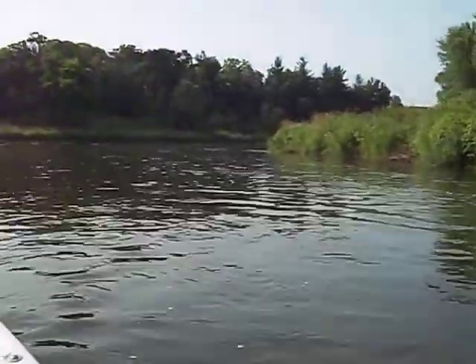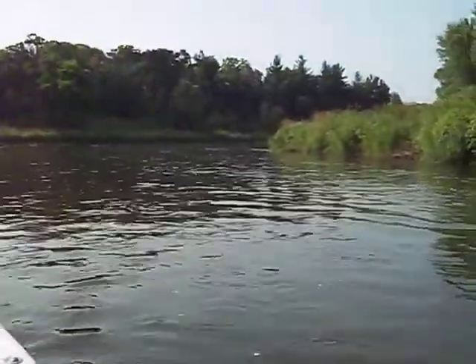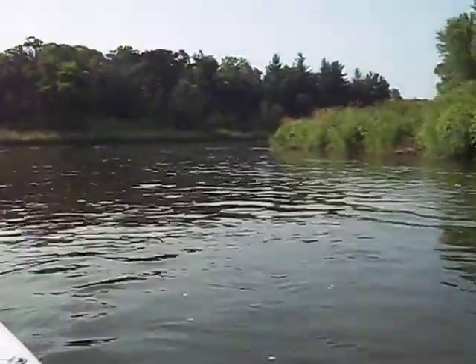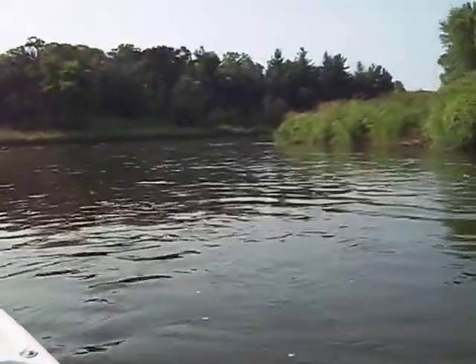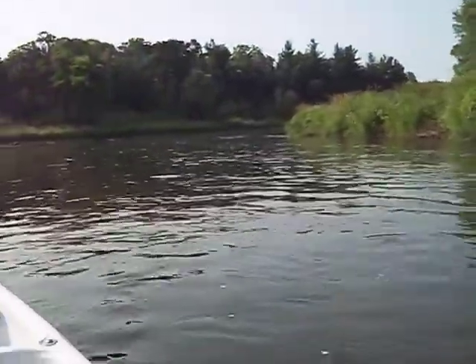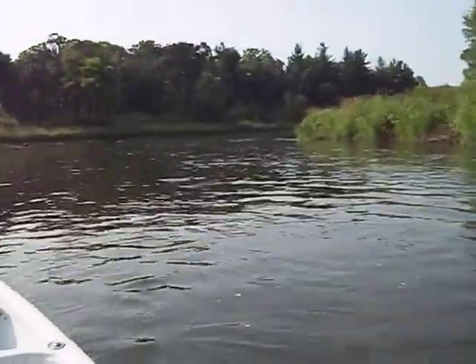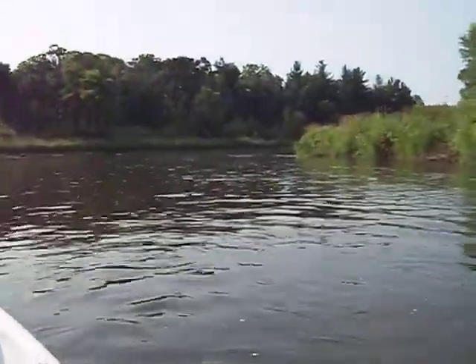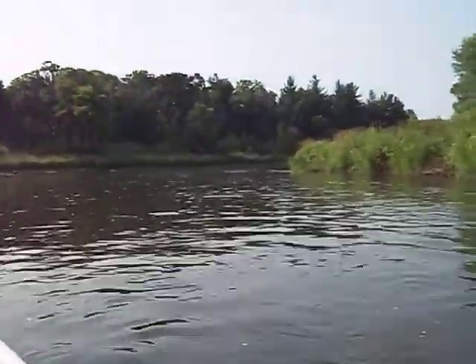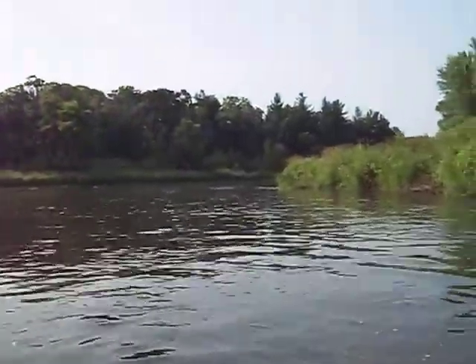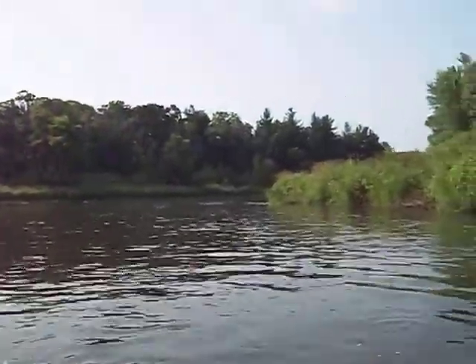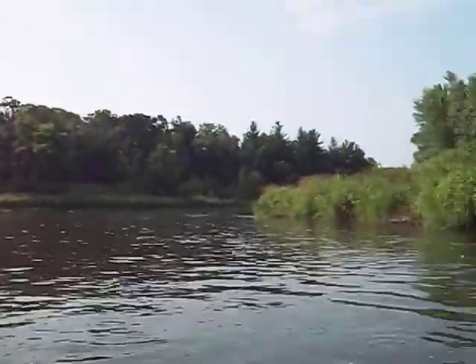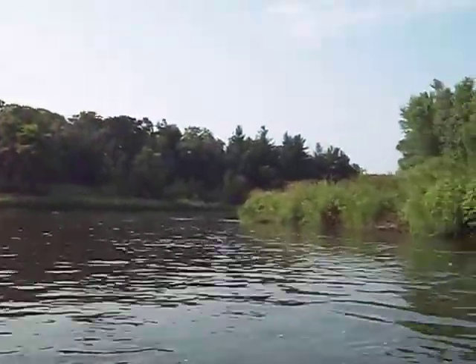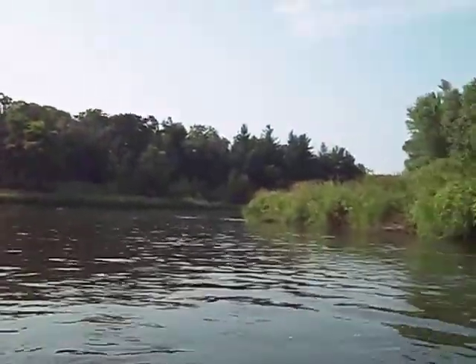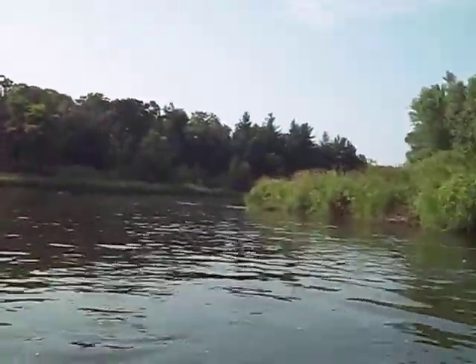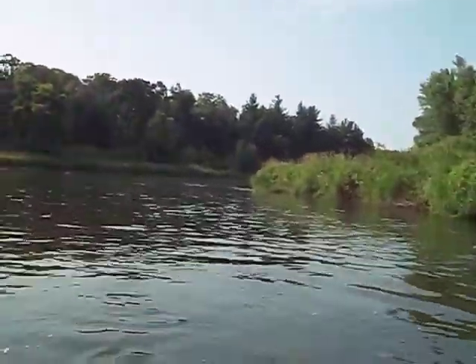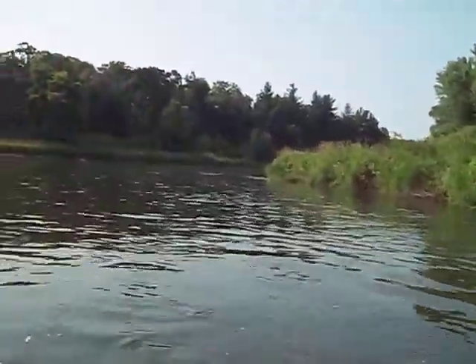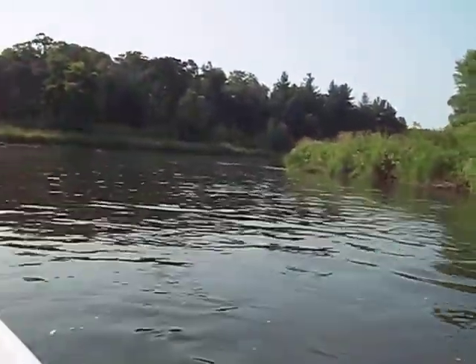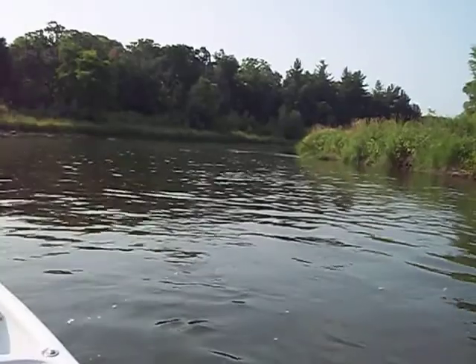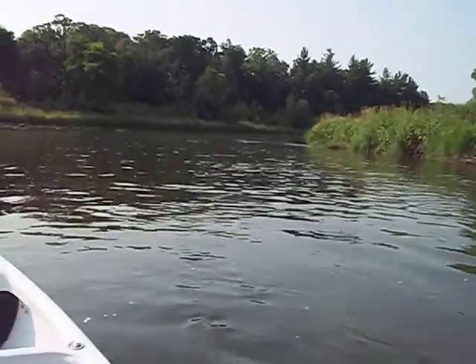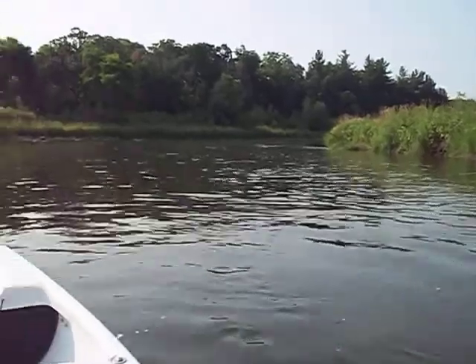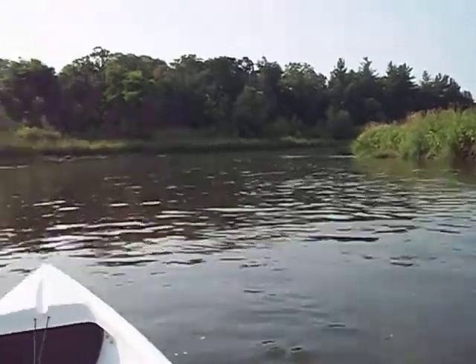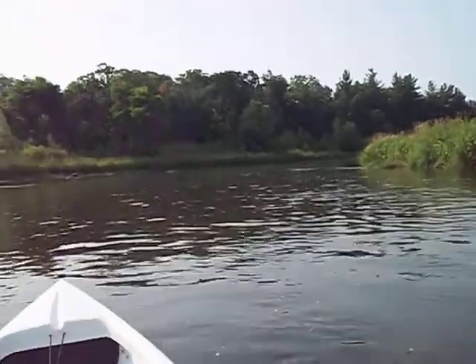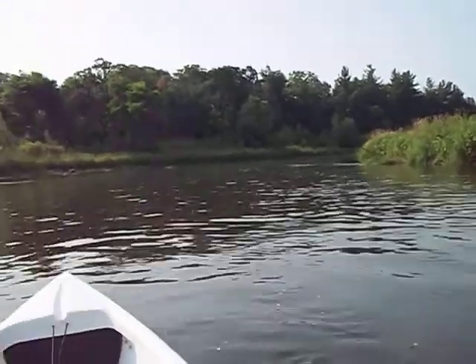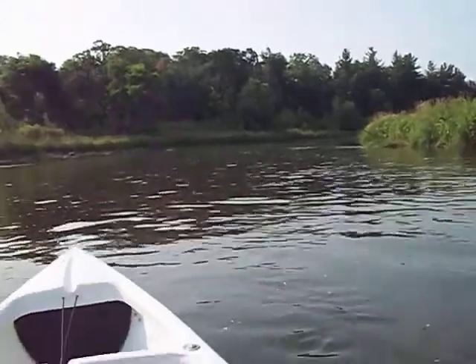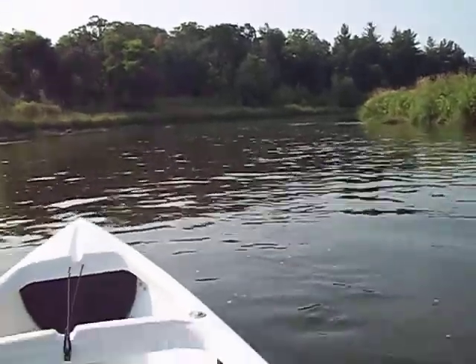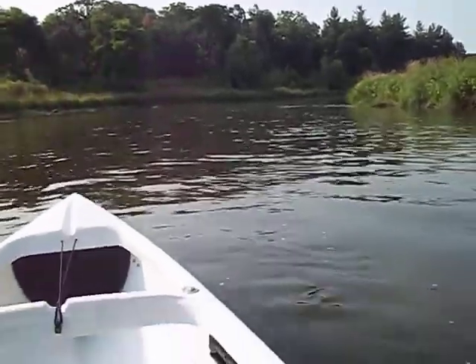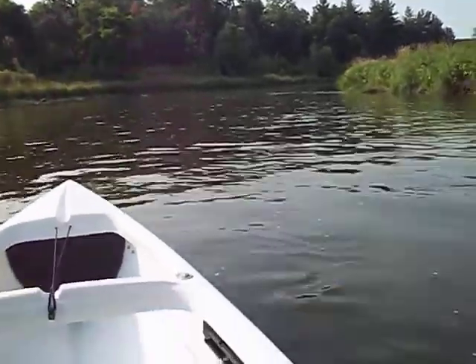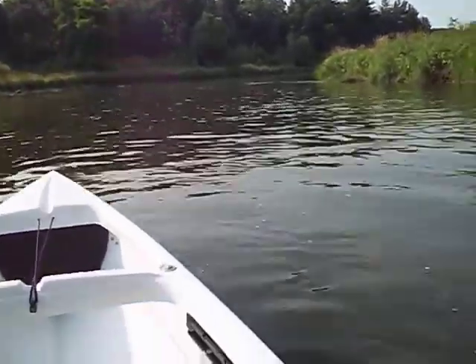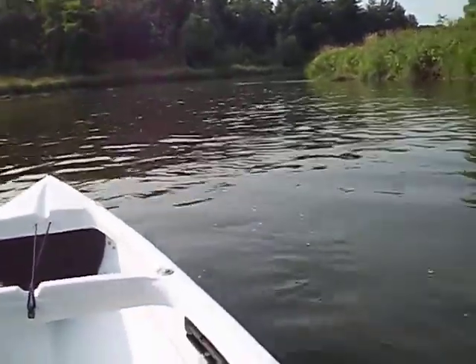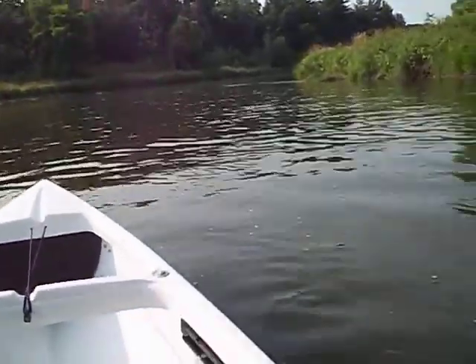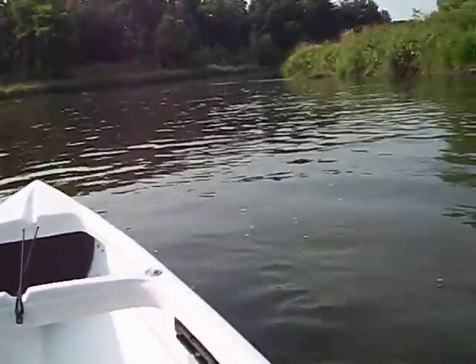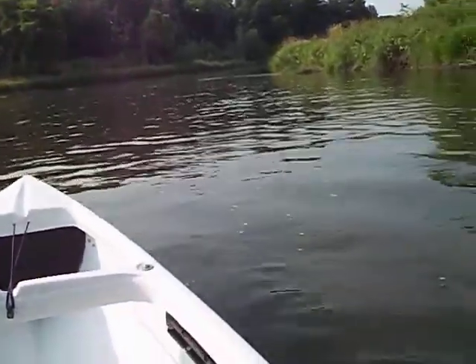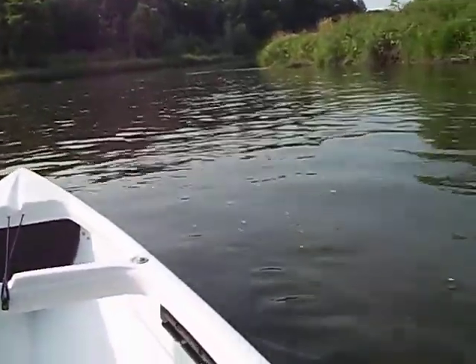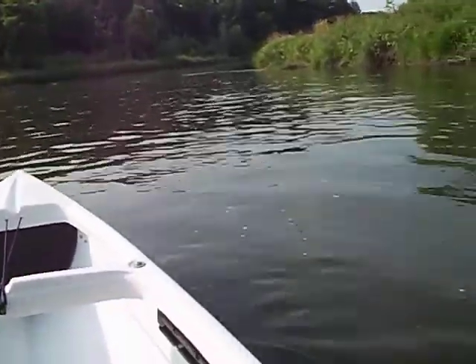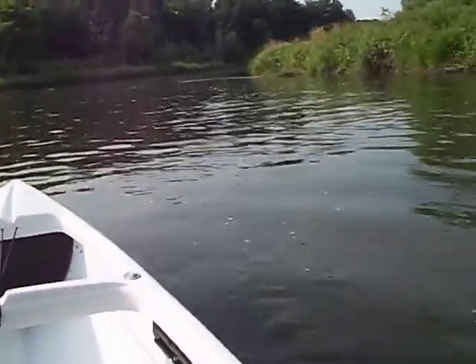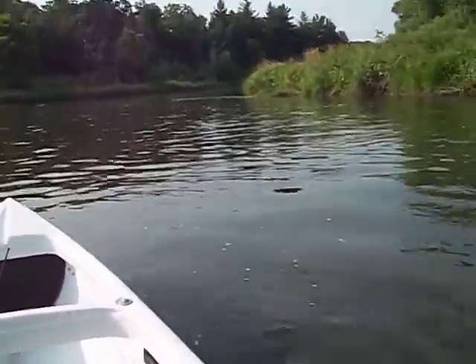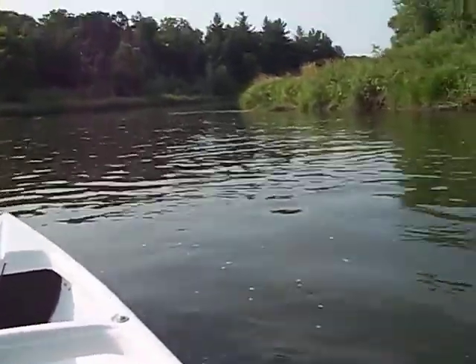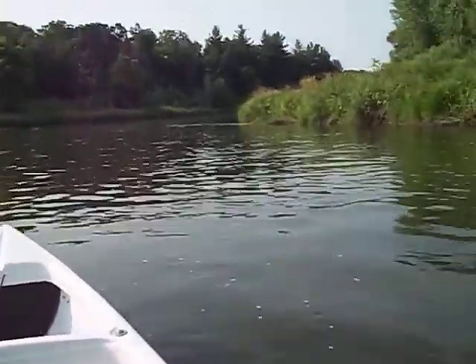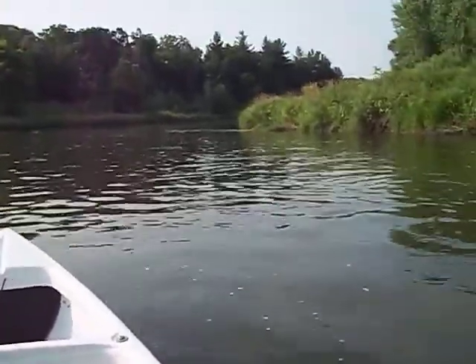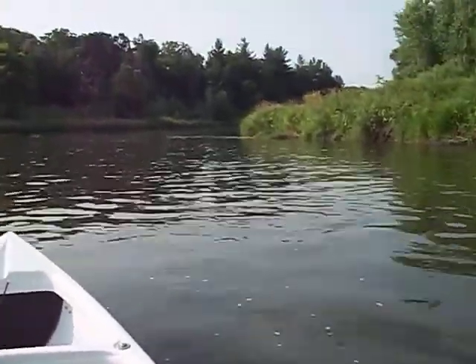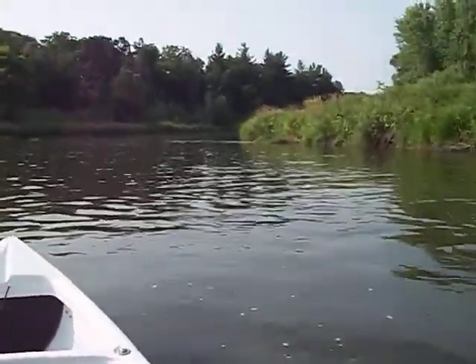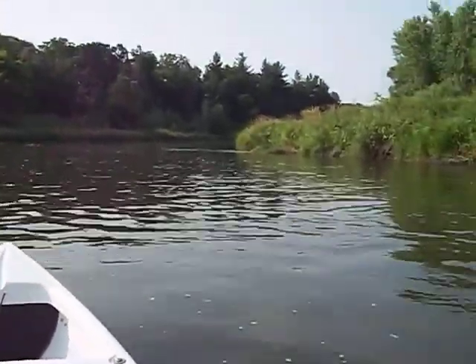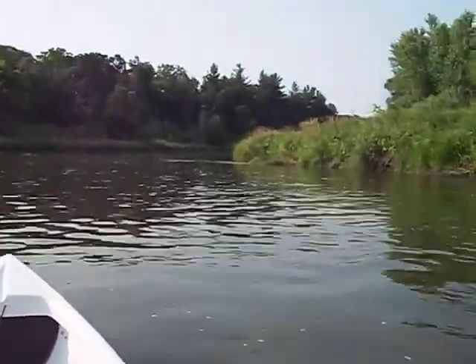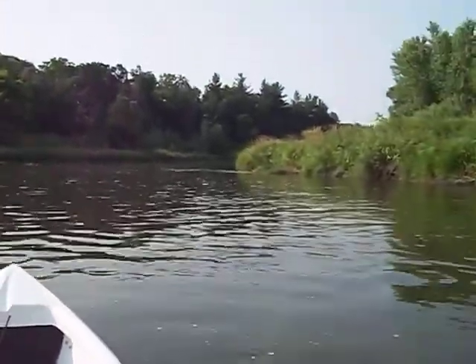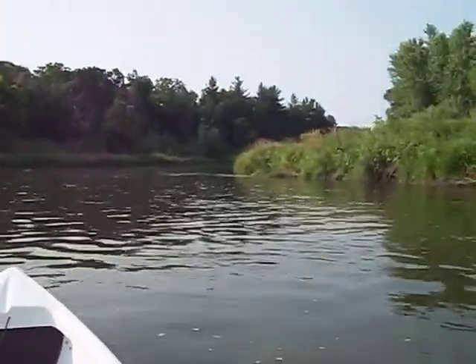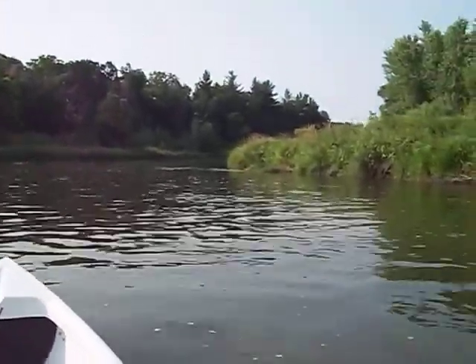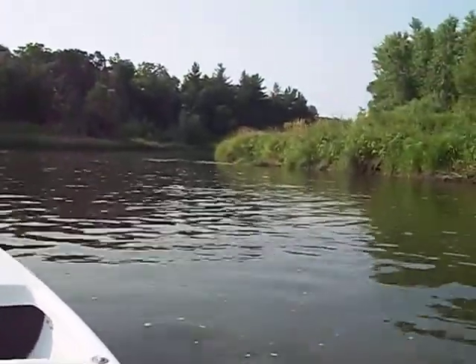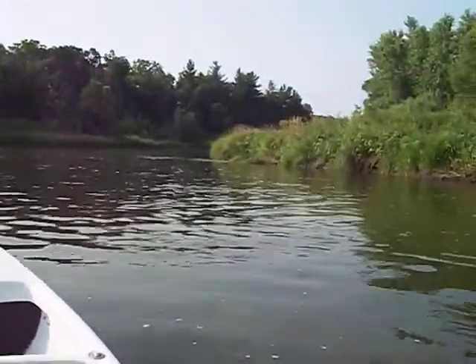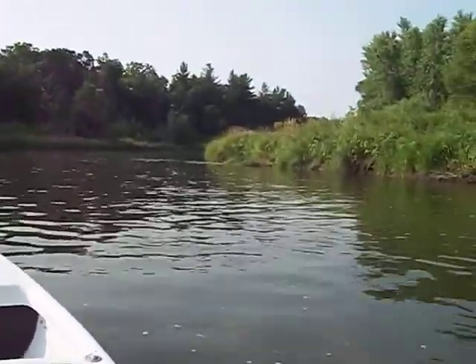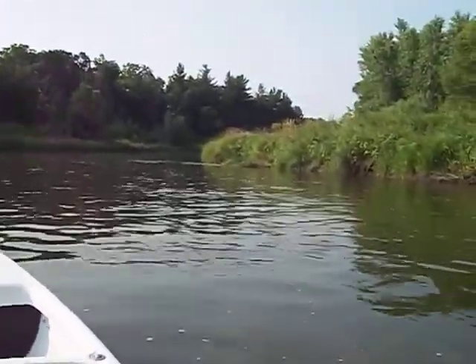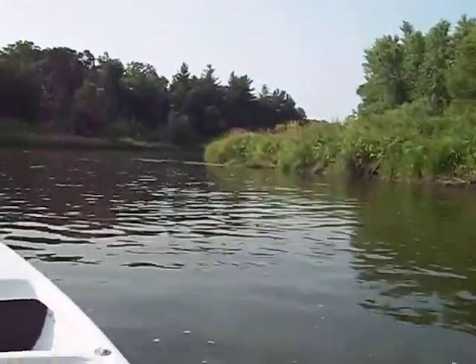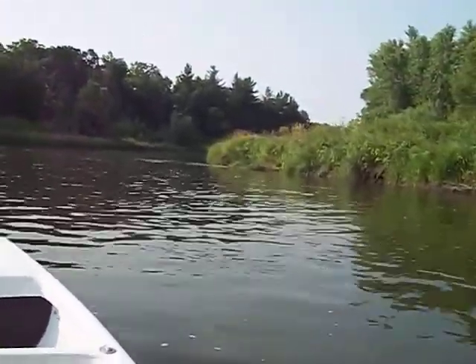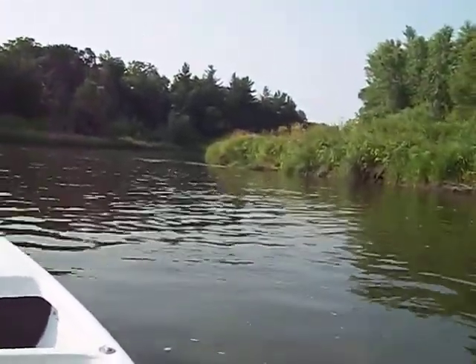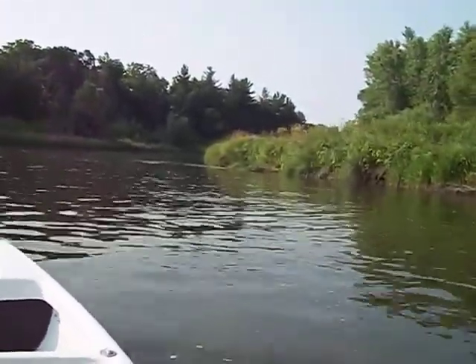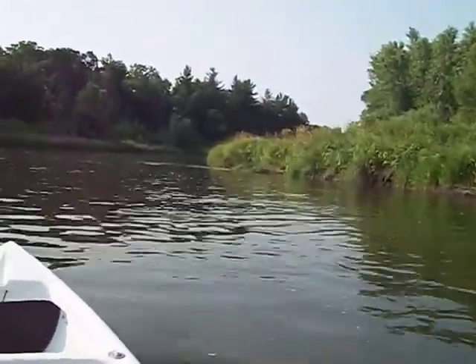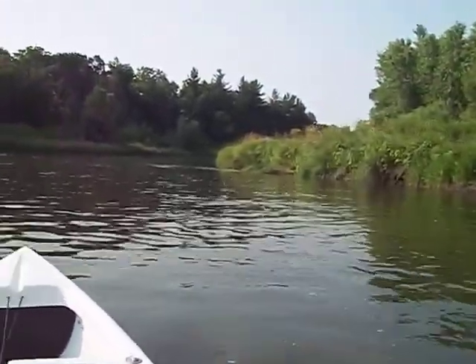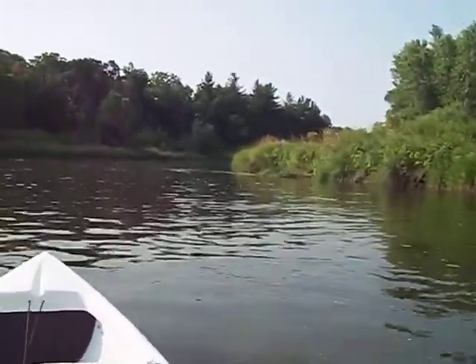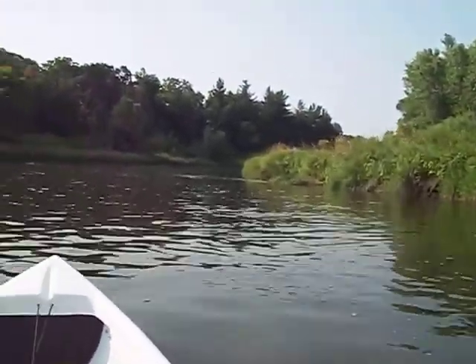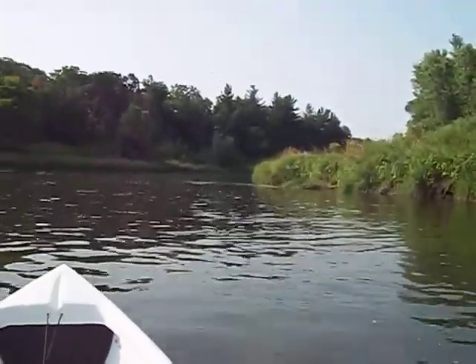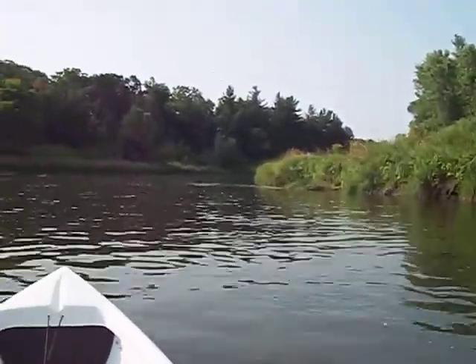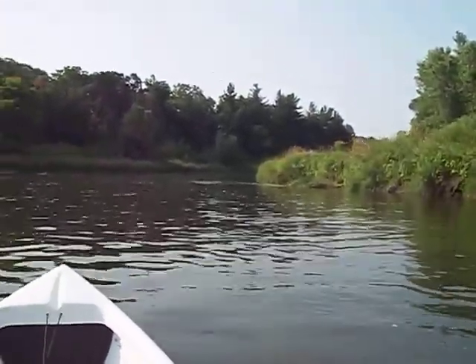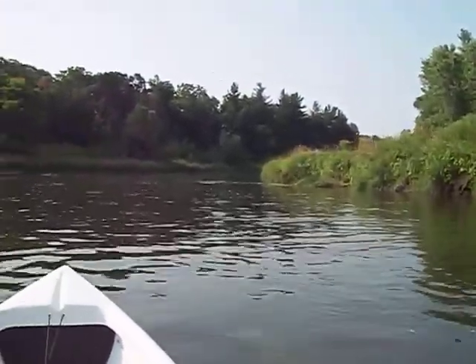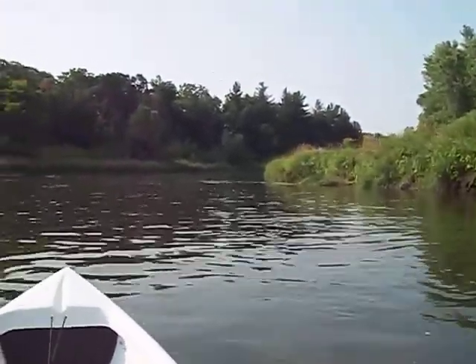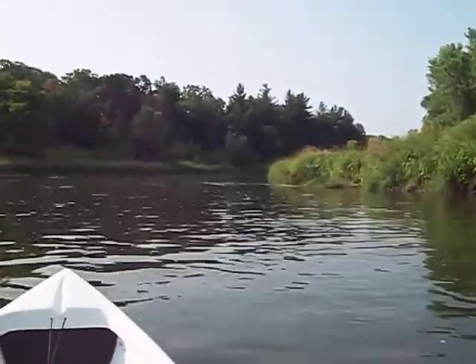Beautiful, beautiful country here. It's hard to believe that this is just a few miles from a big urban area.